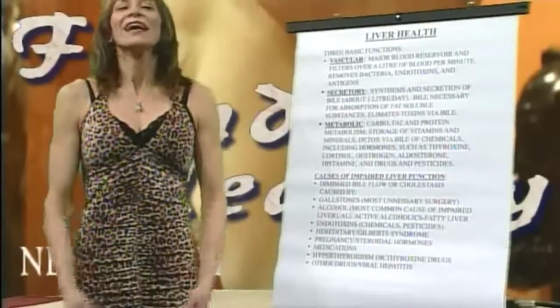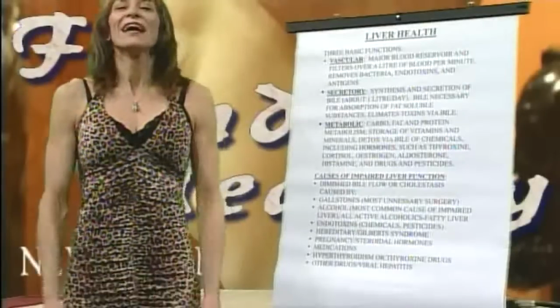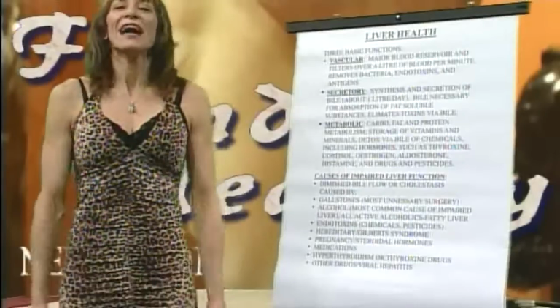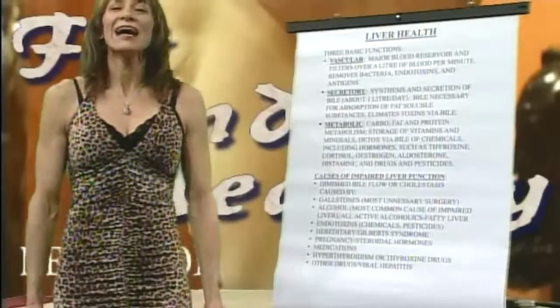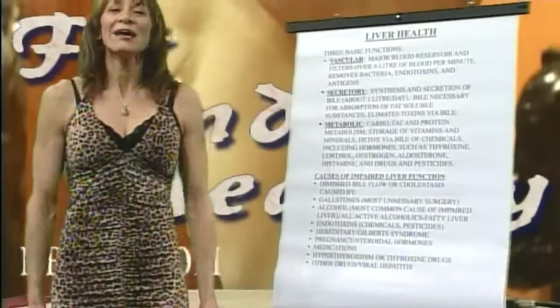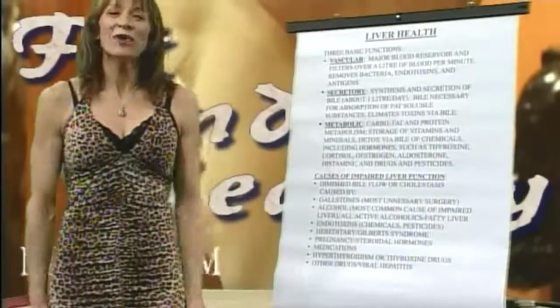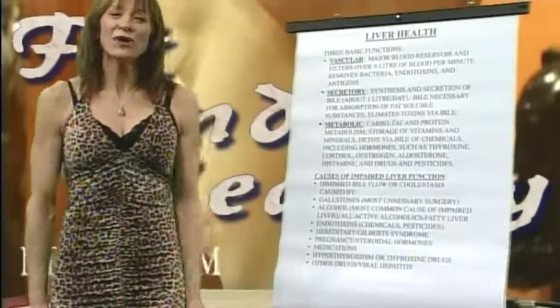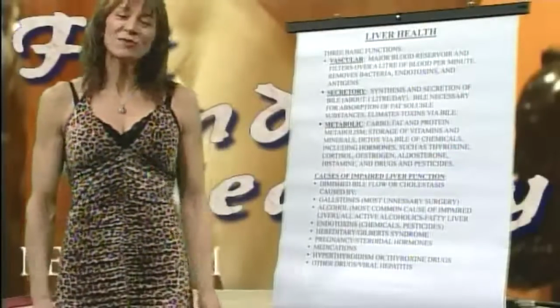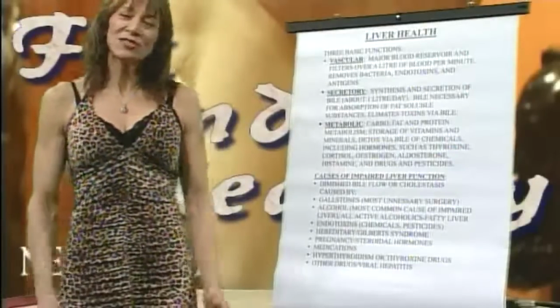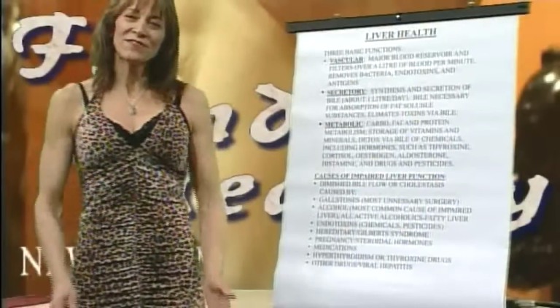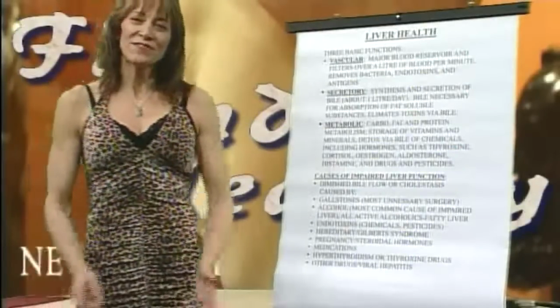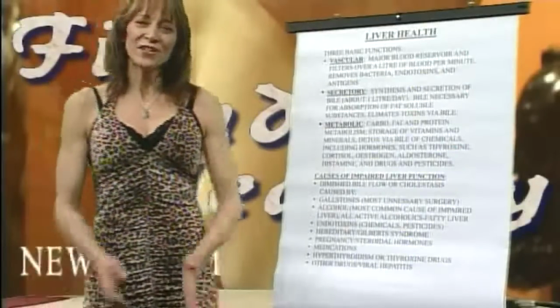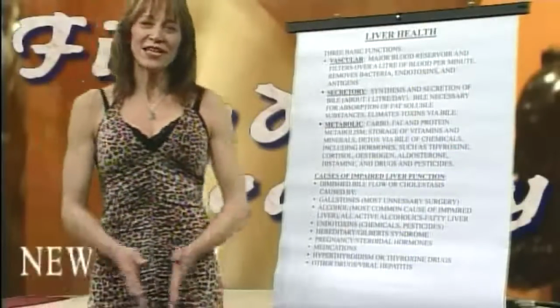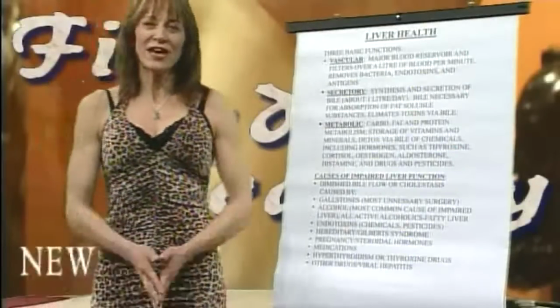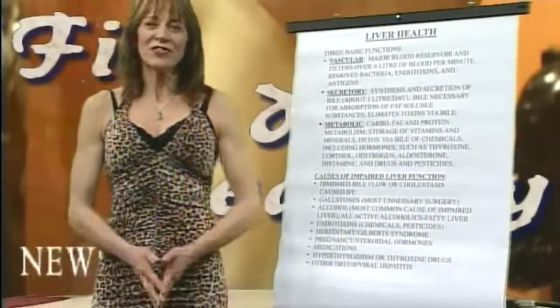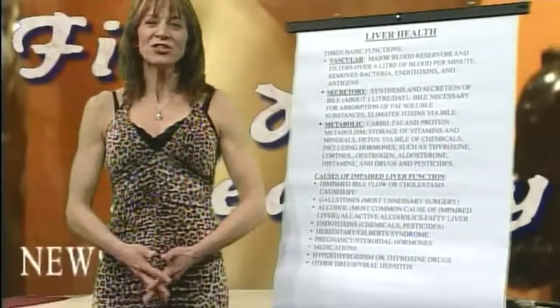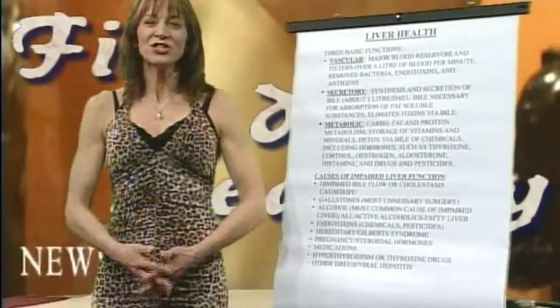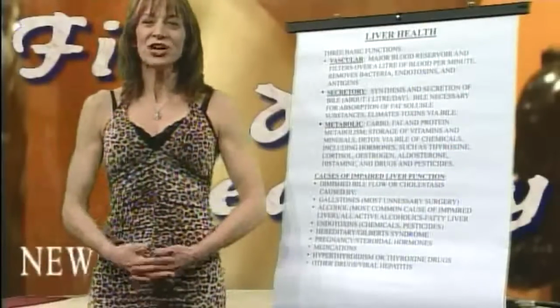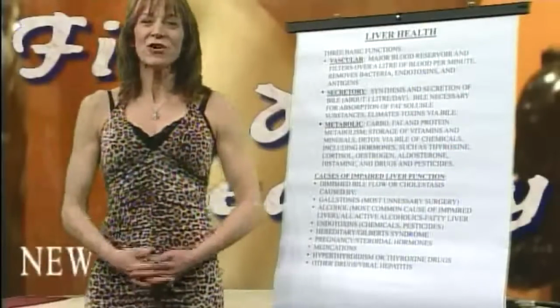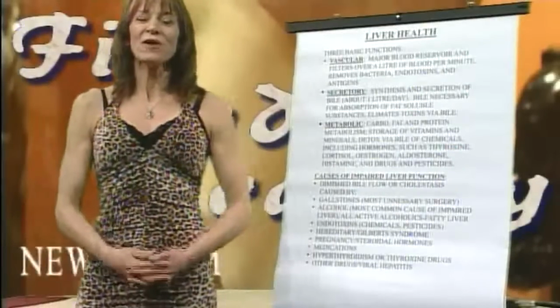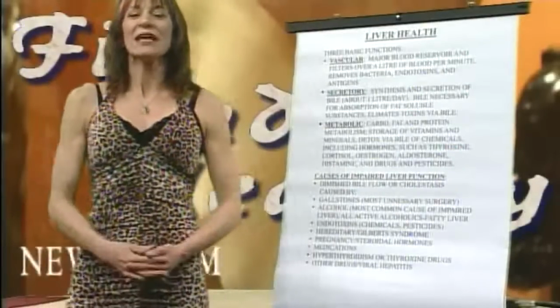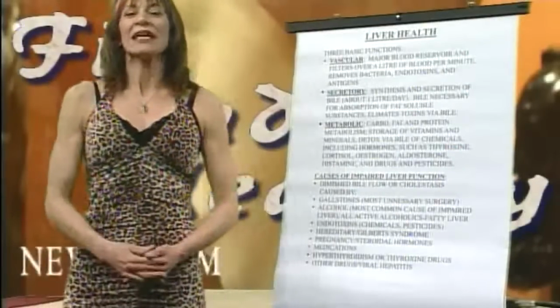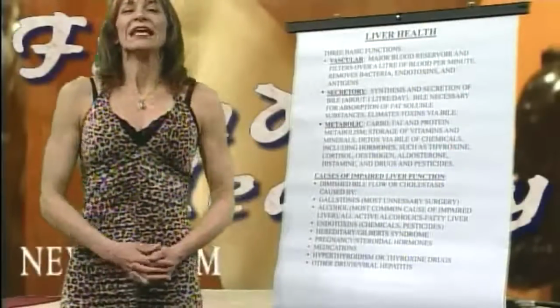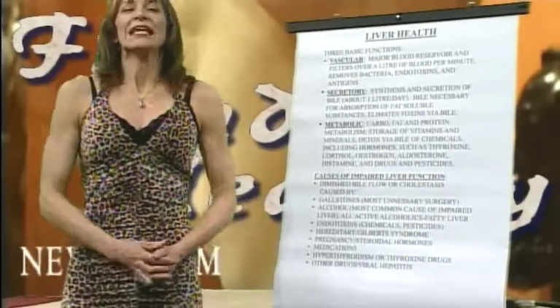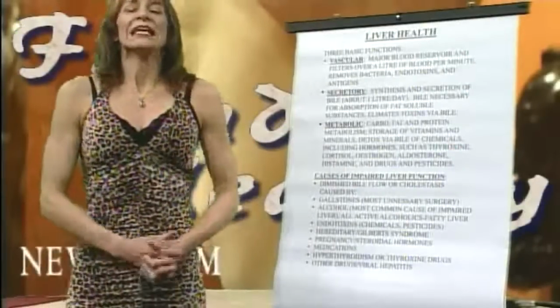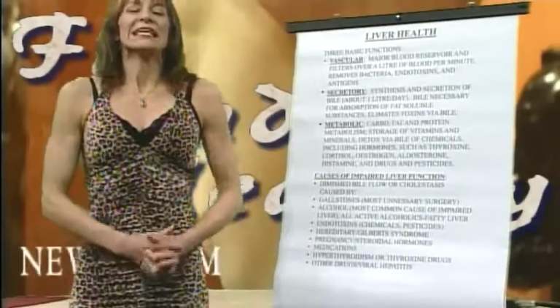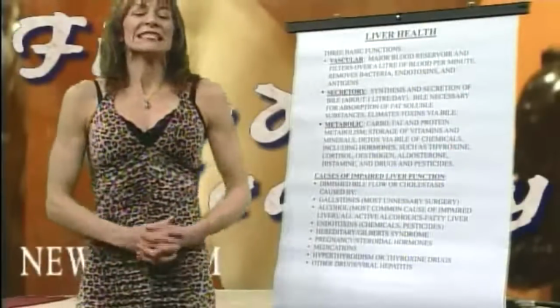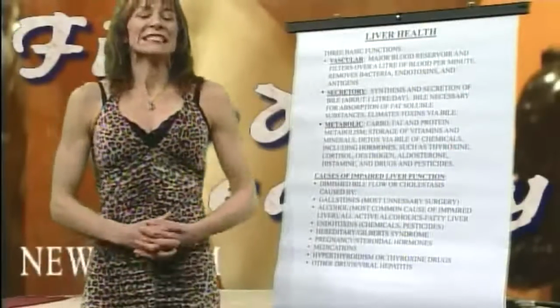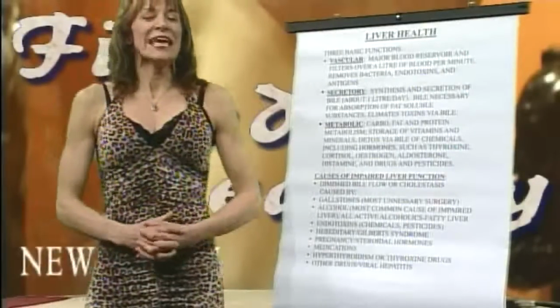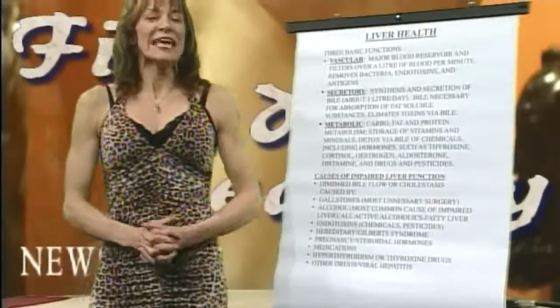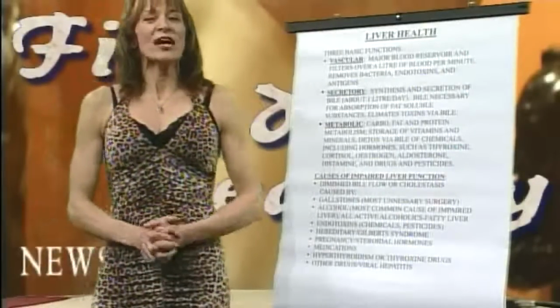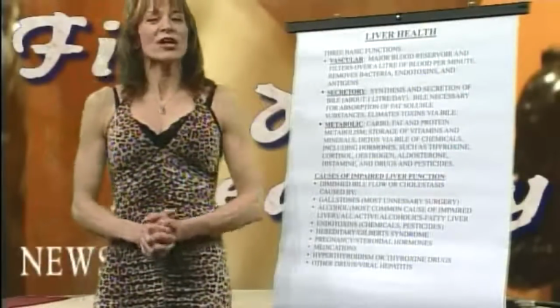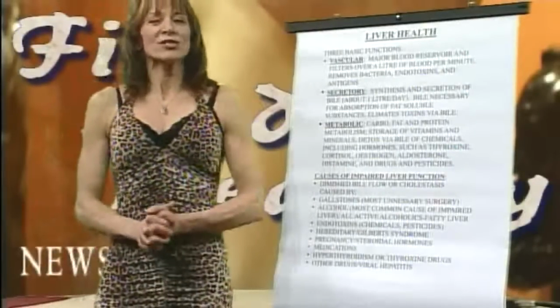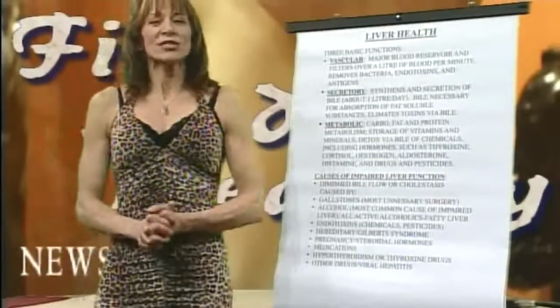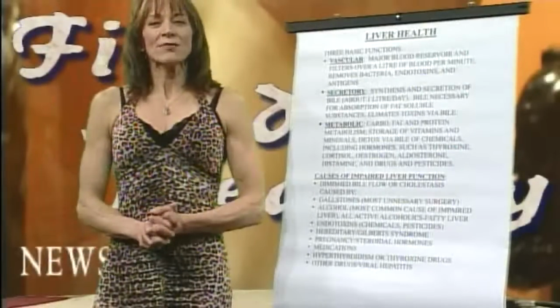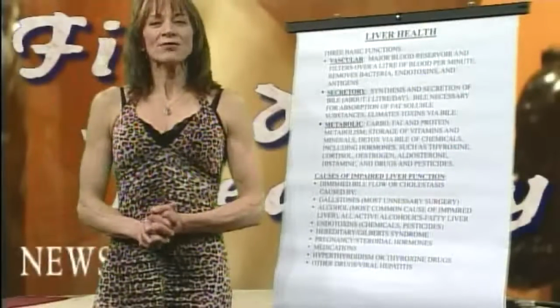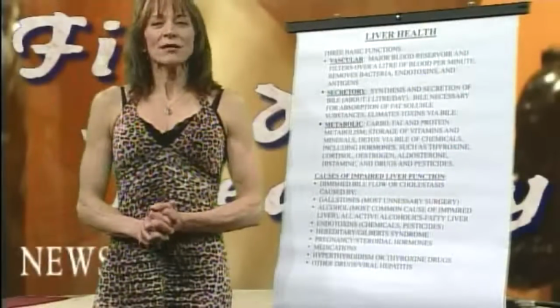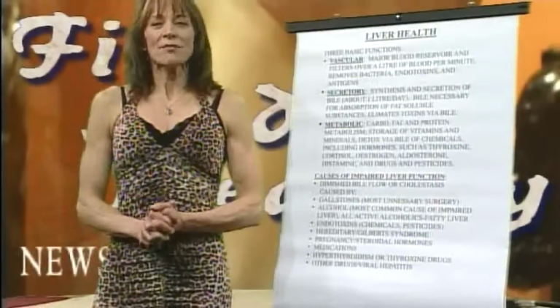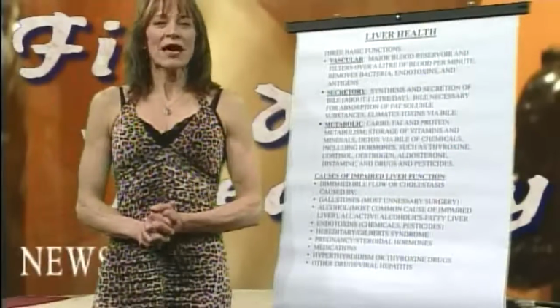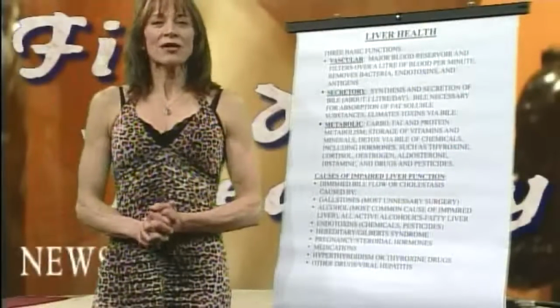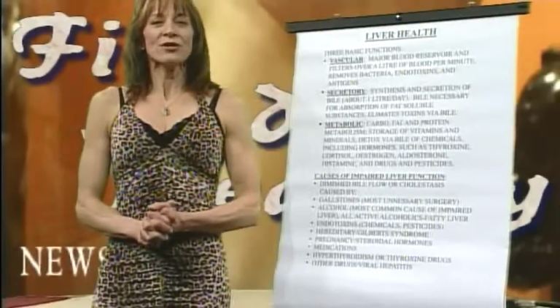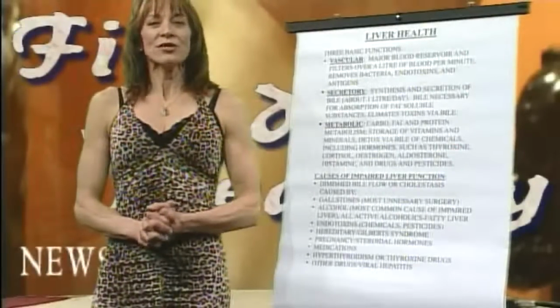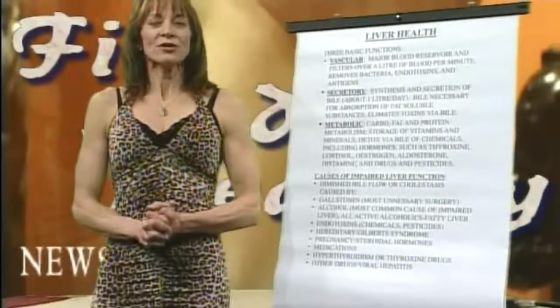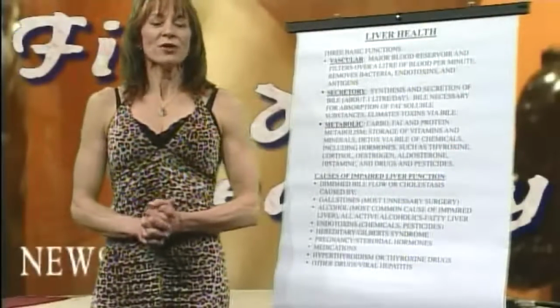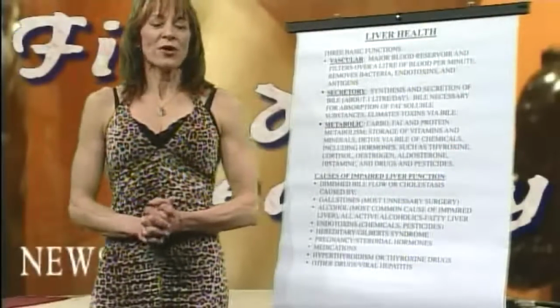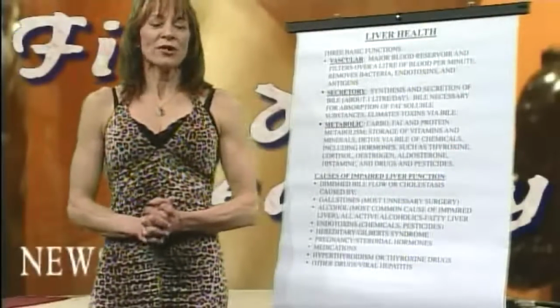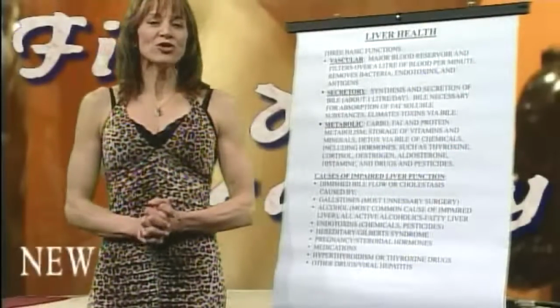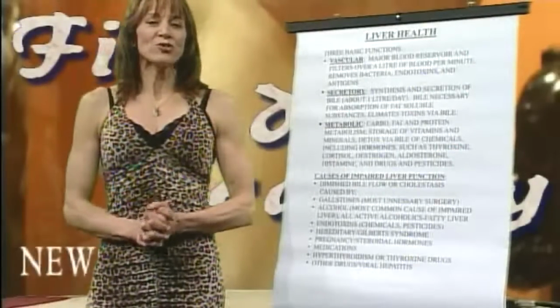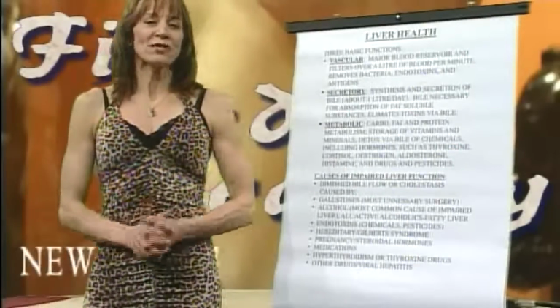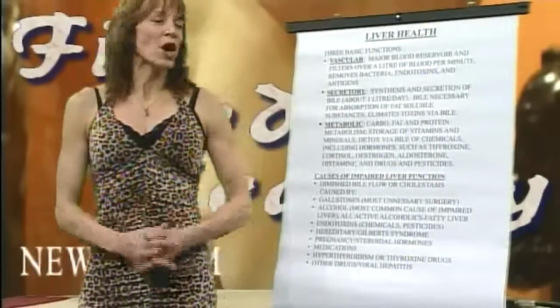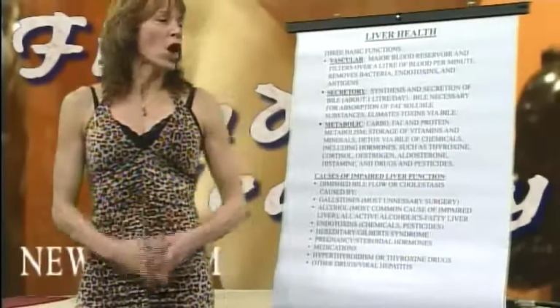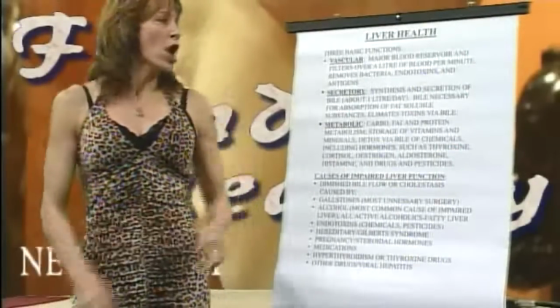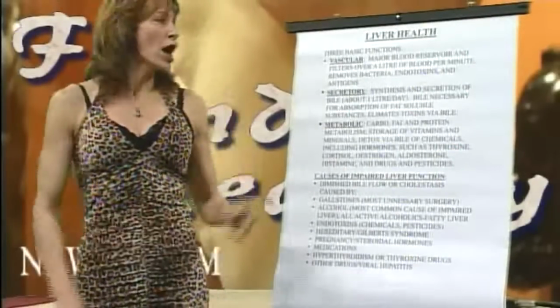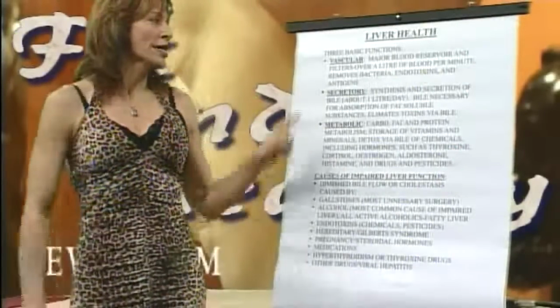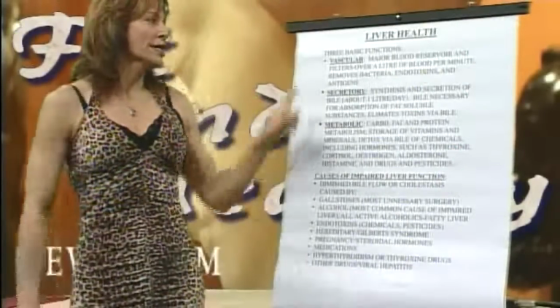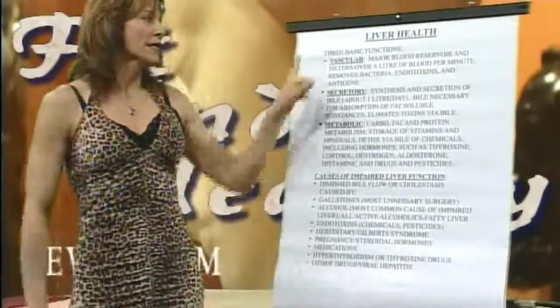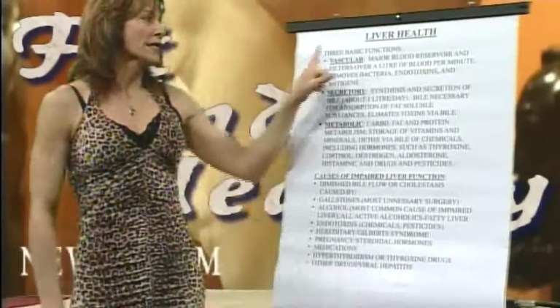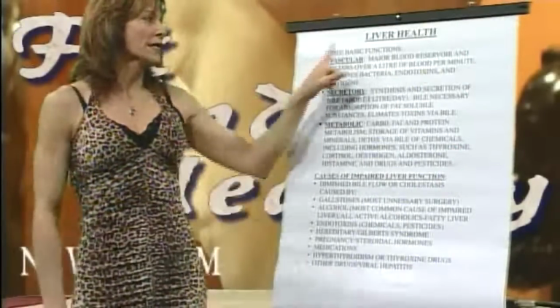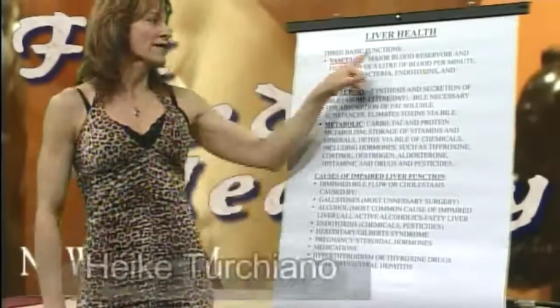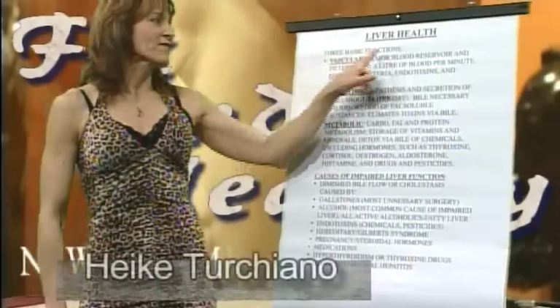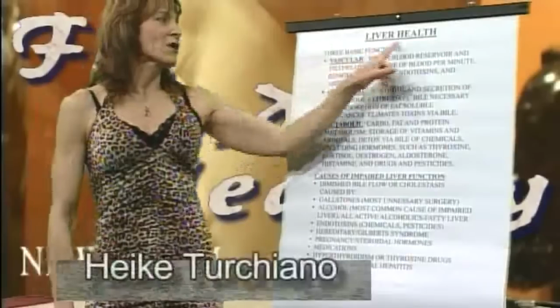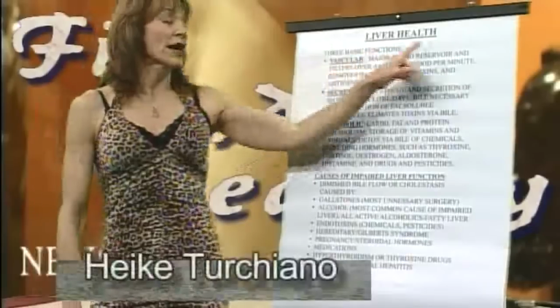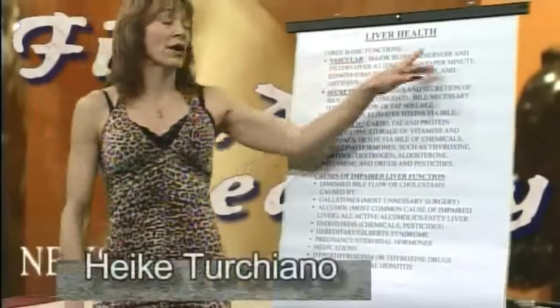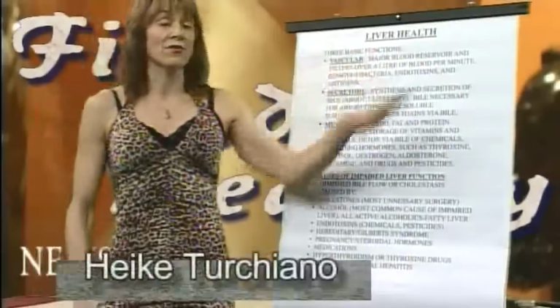Hi, welcome to the Fit and Healthy Show. Today our subject matter is going to be on liver health.